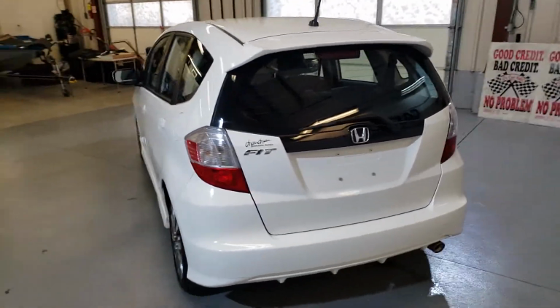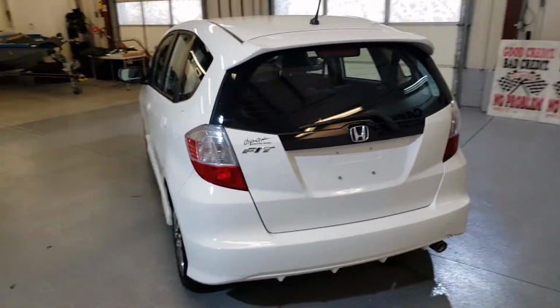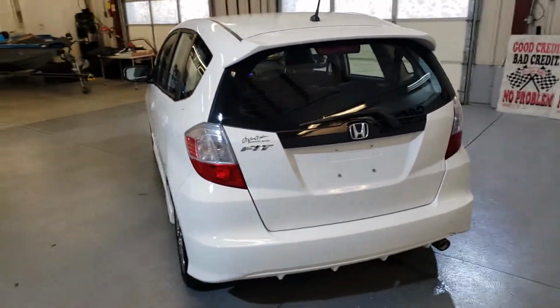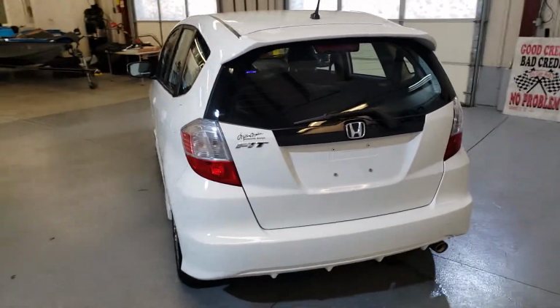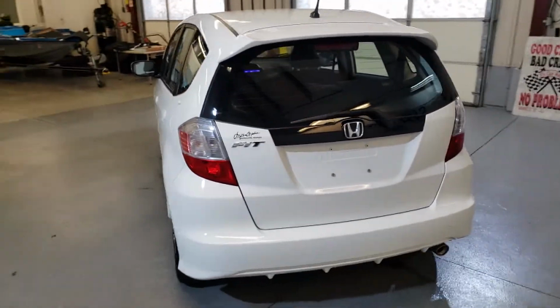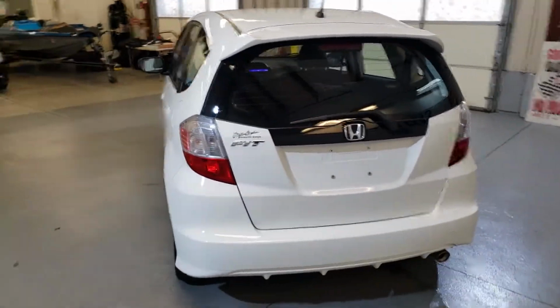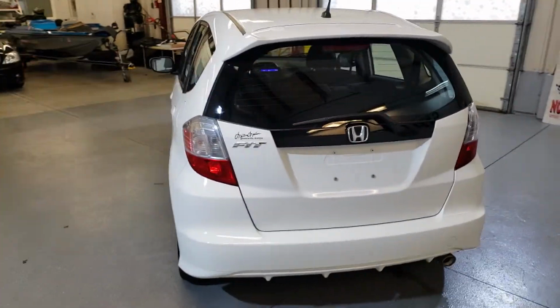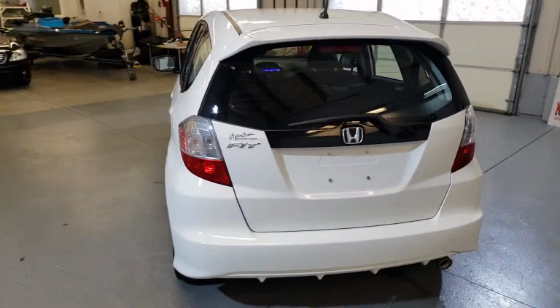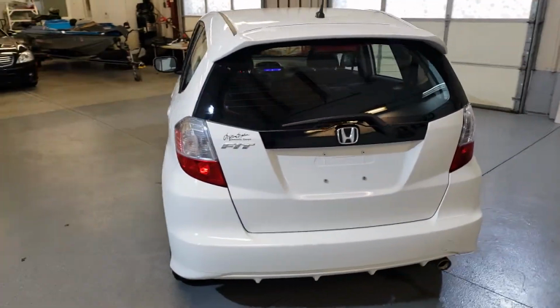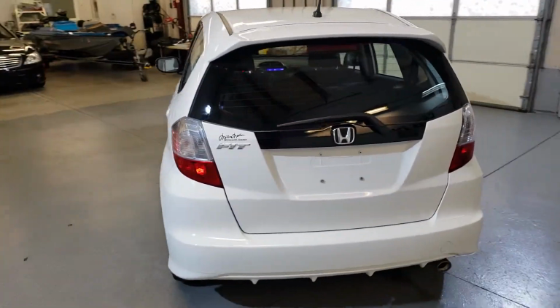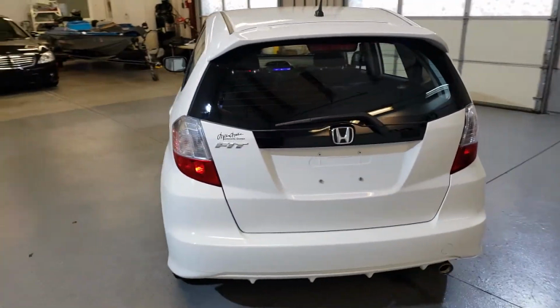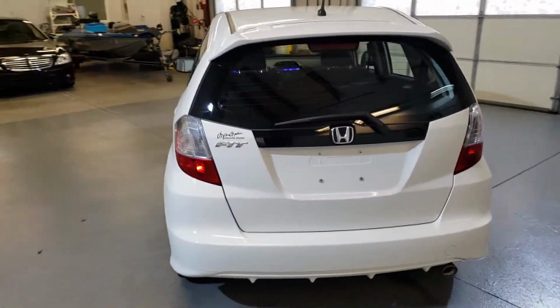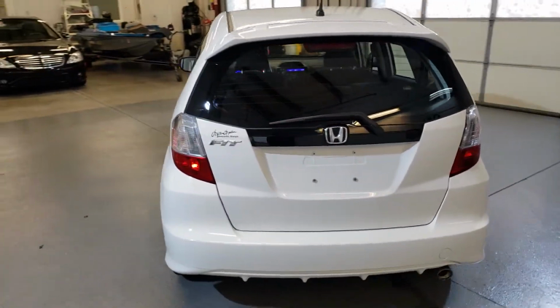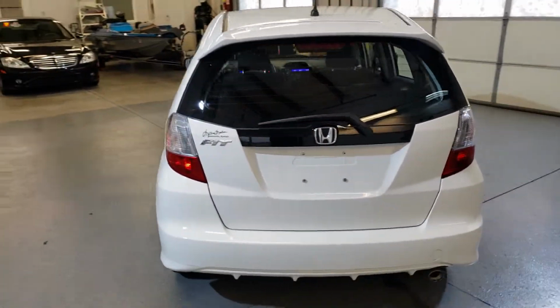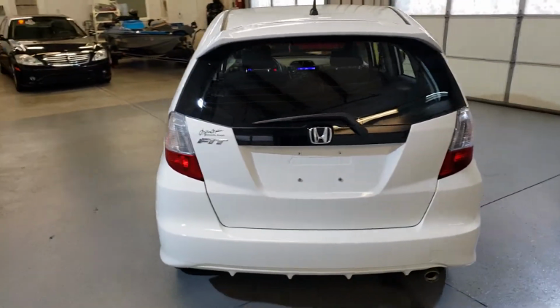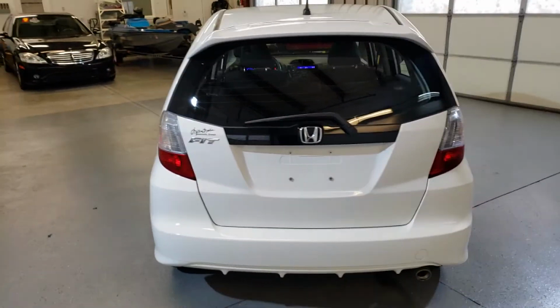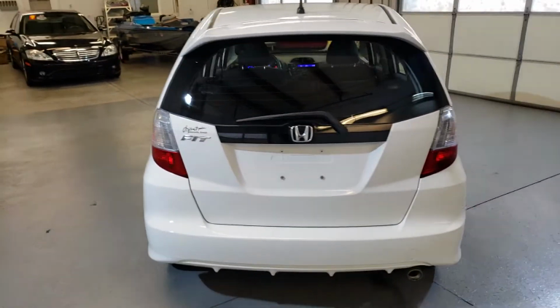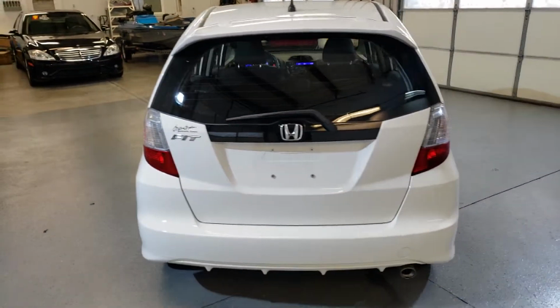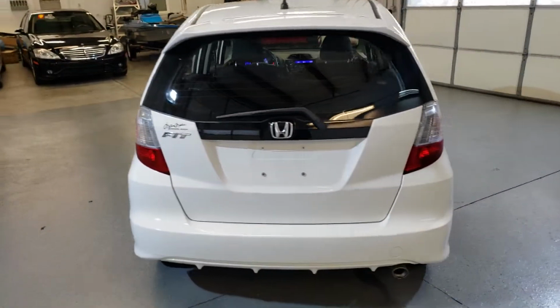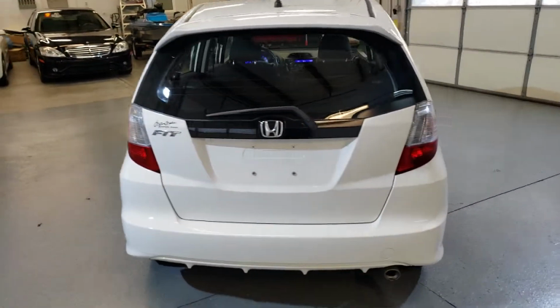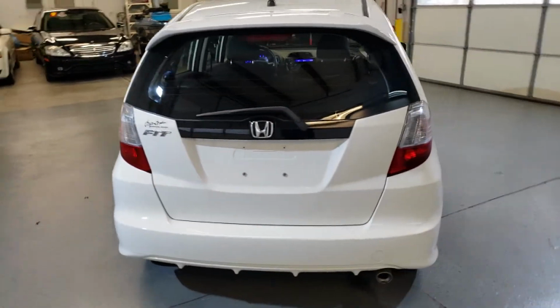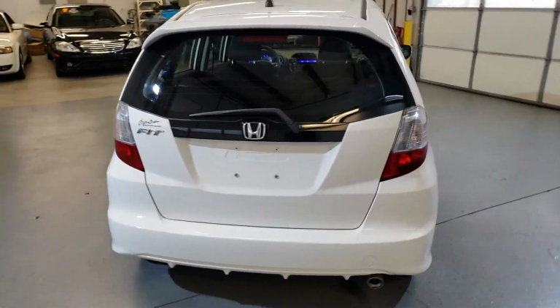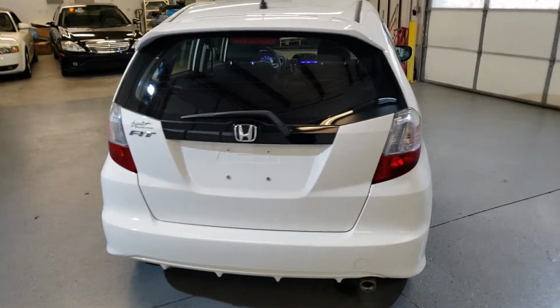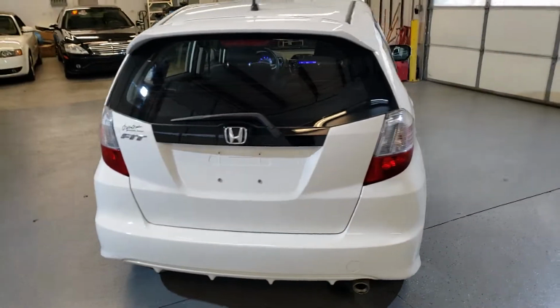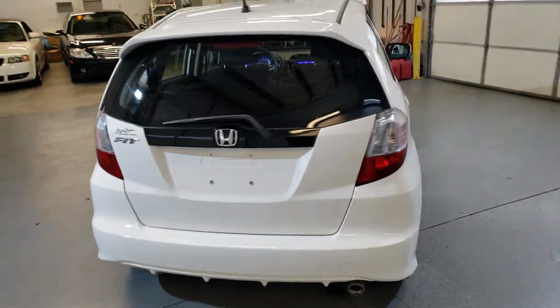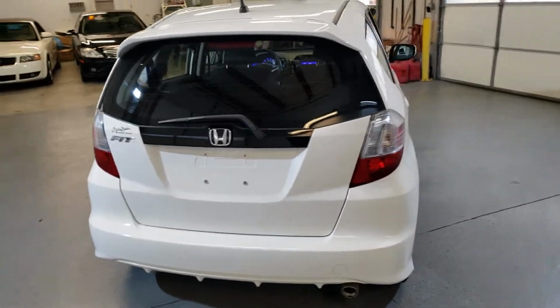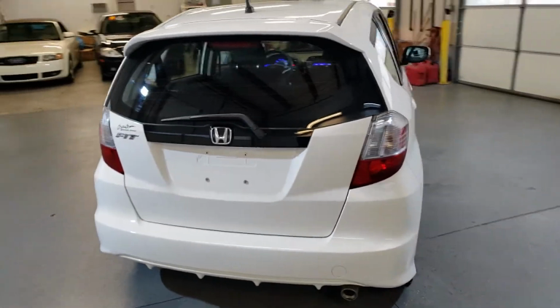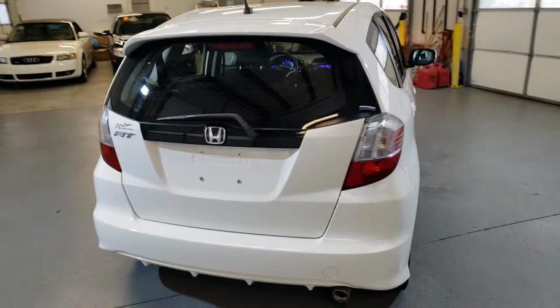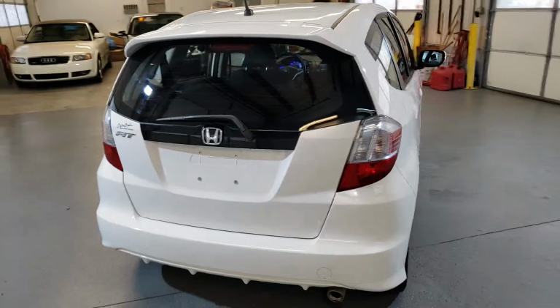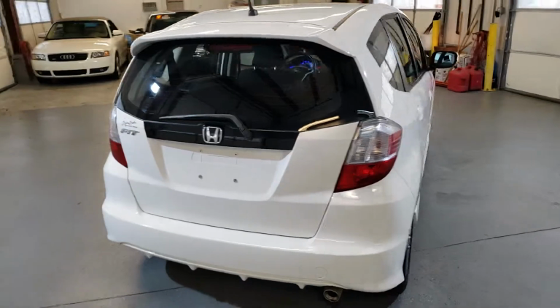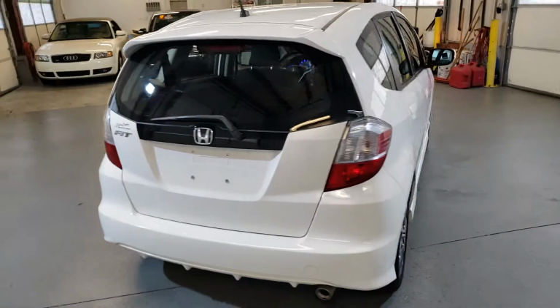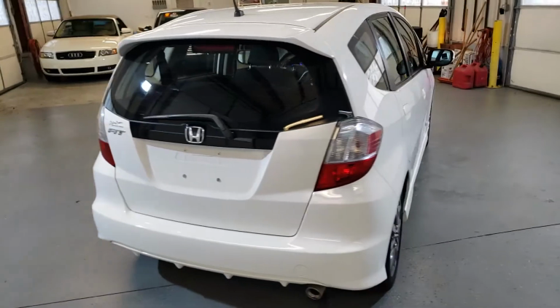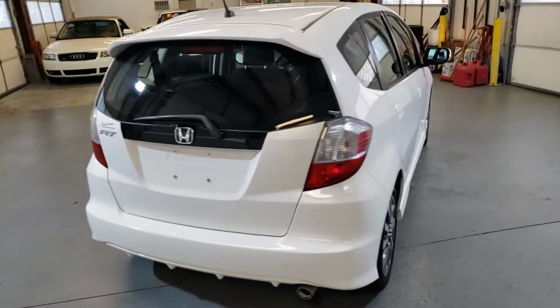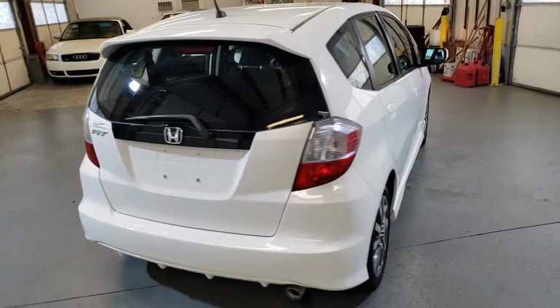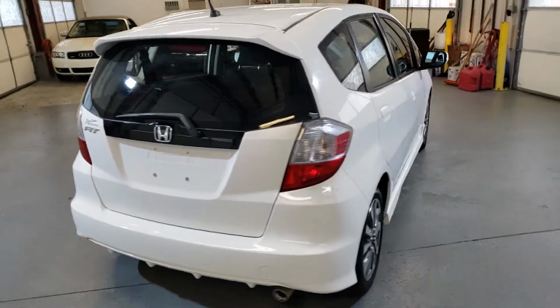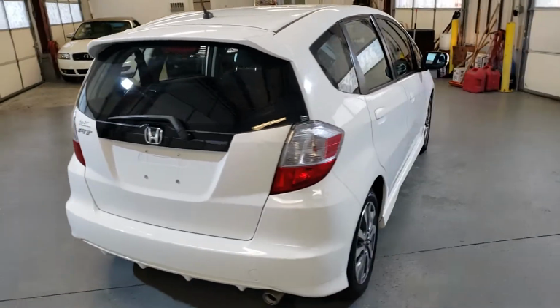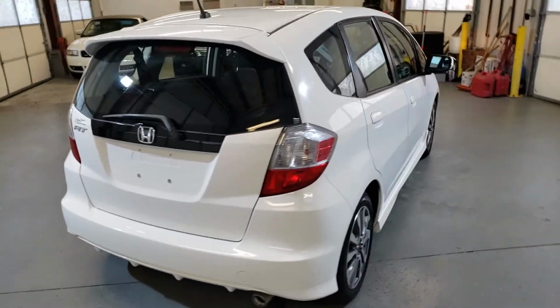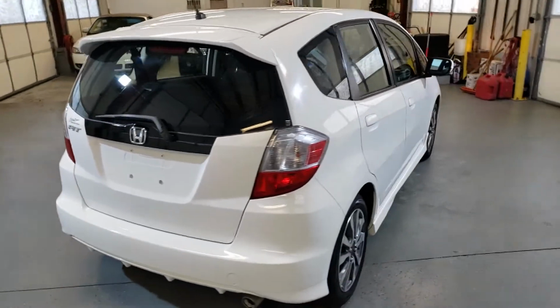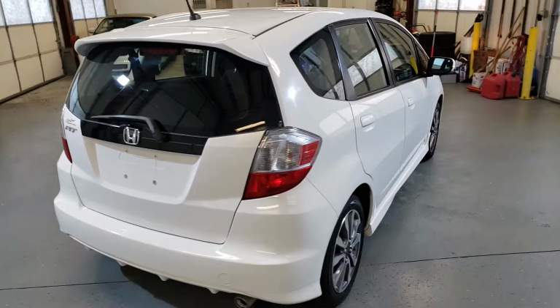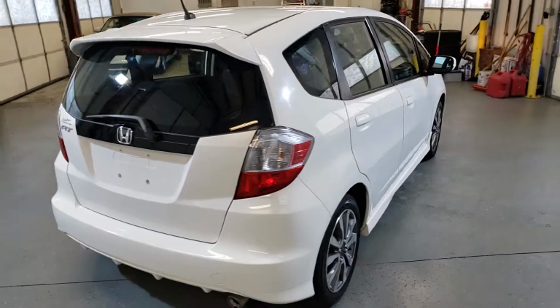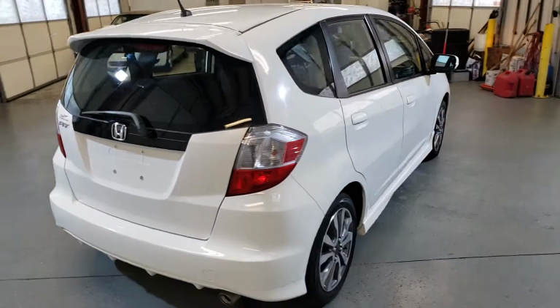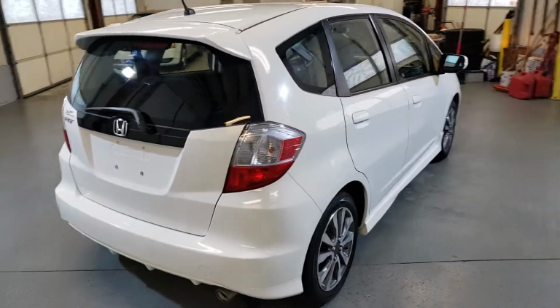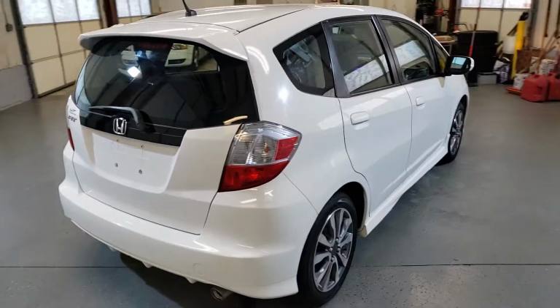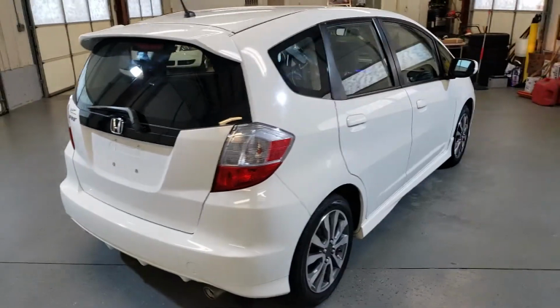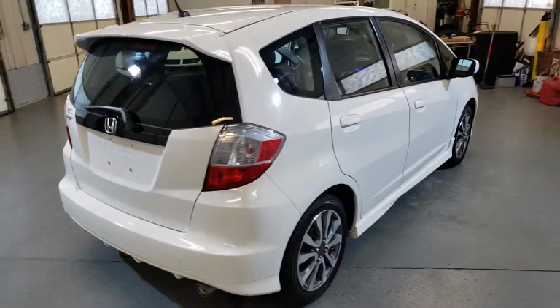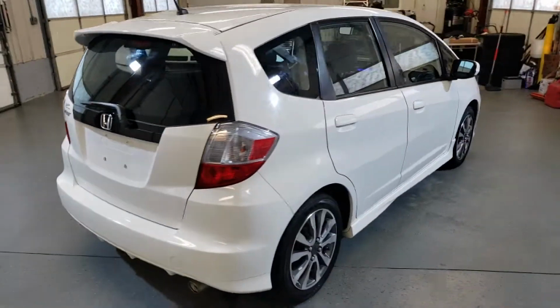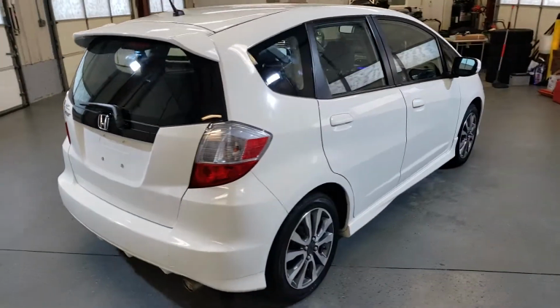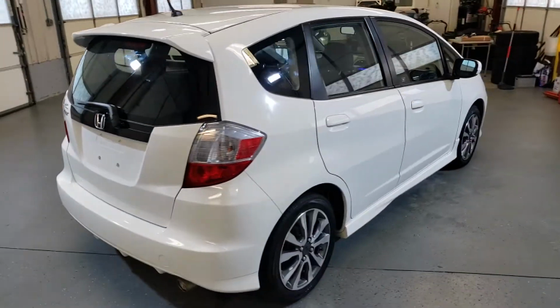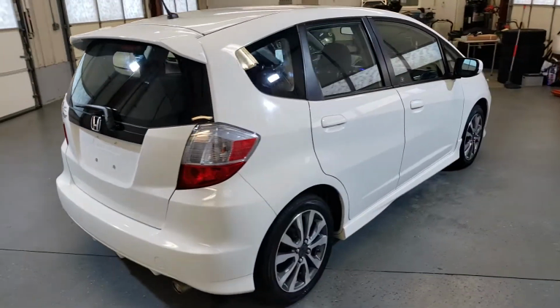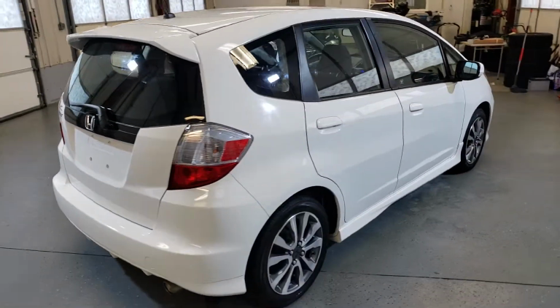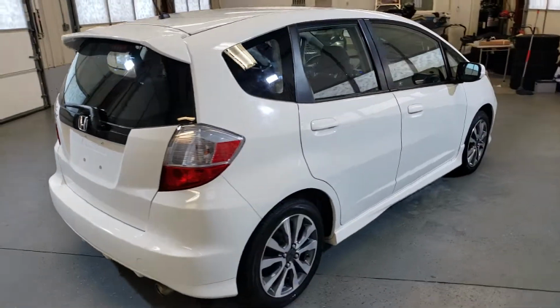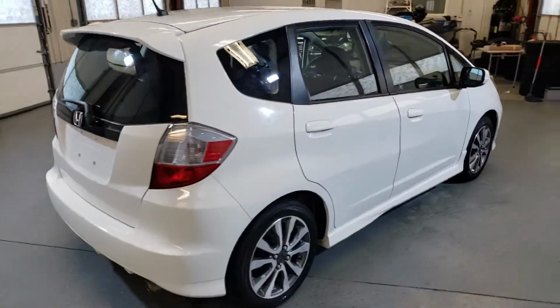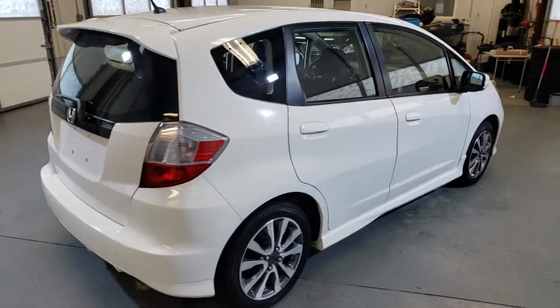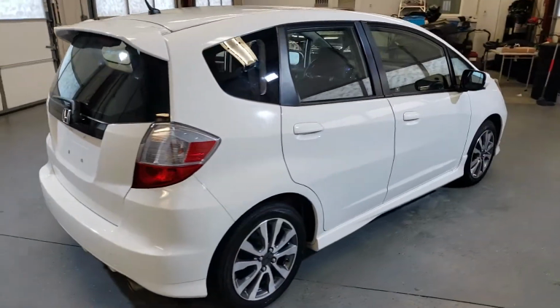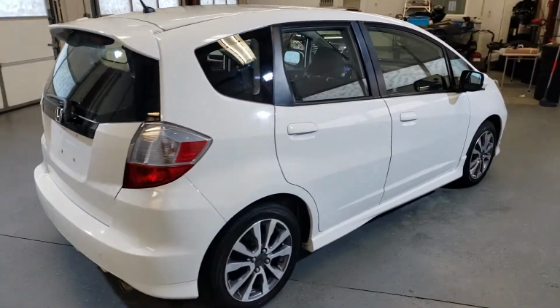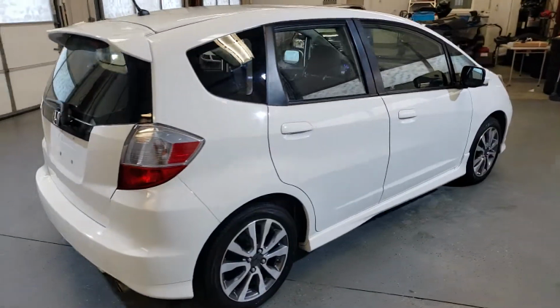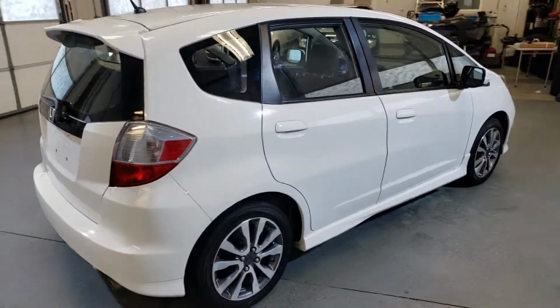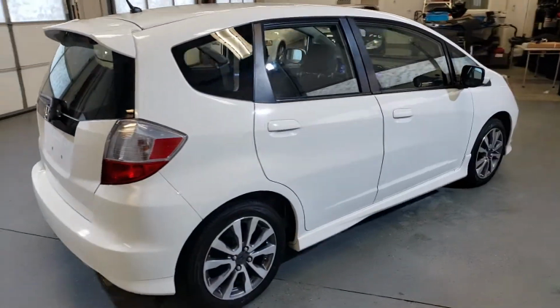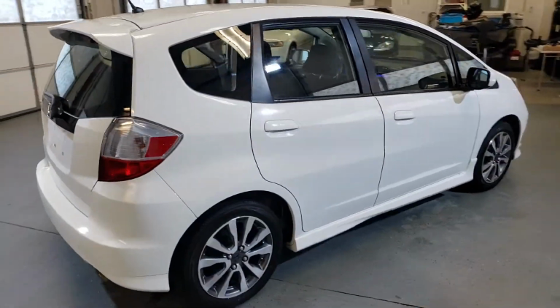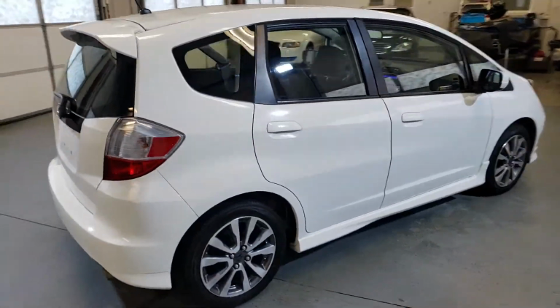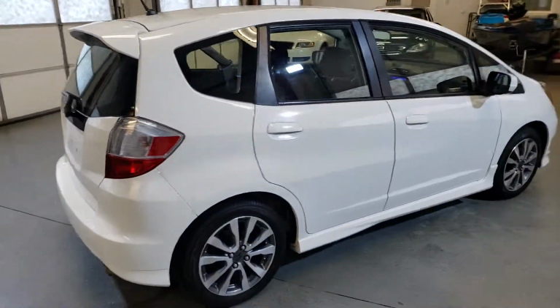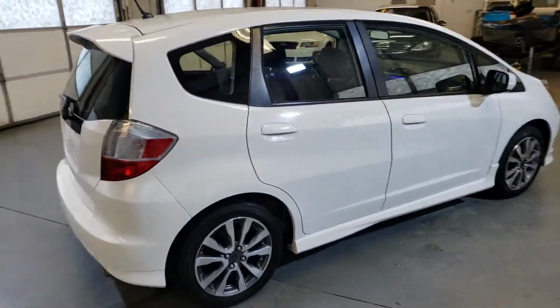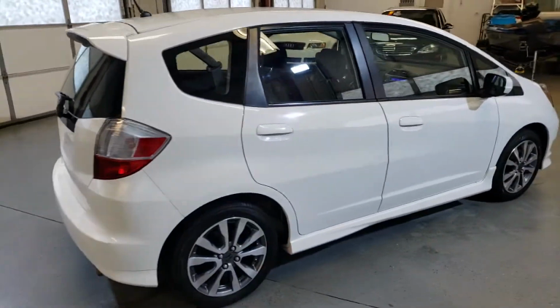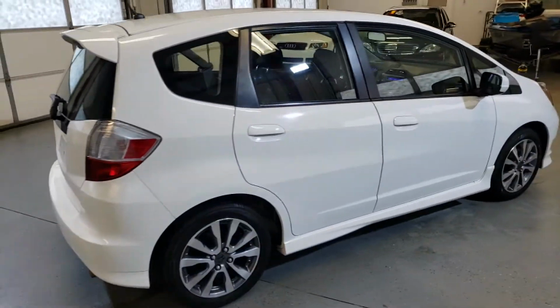Body is in good shape. Got a clean interior. Nice rims, nice tires.